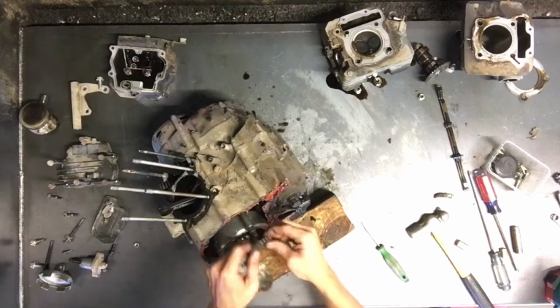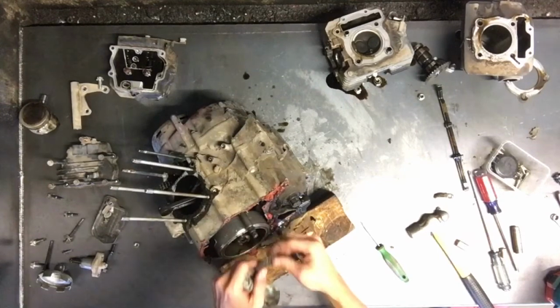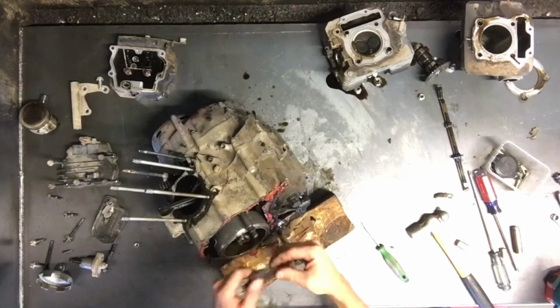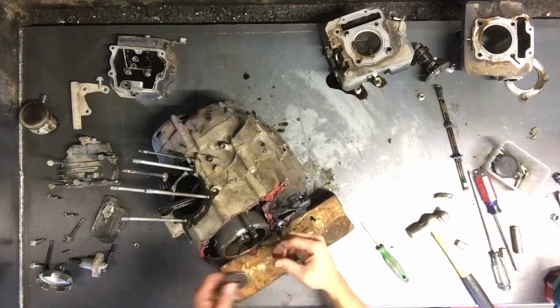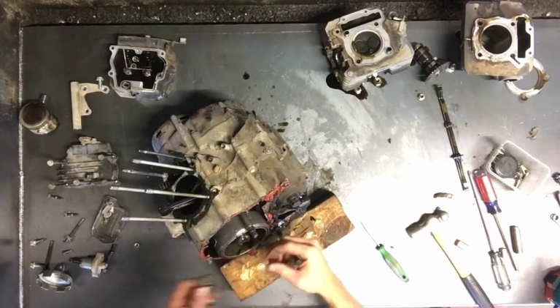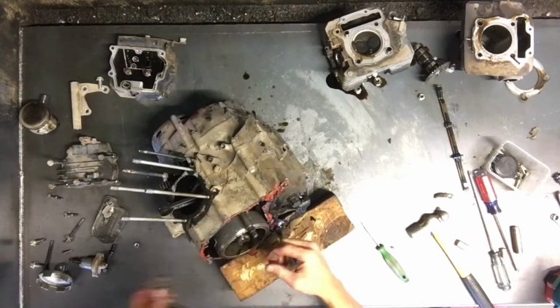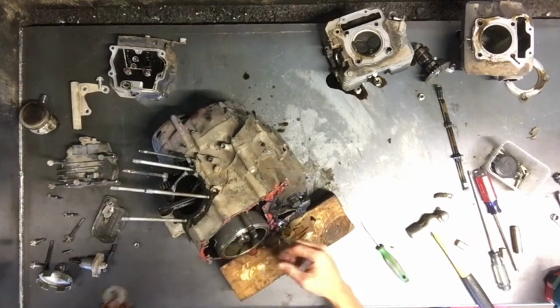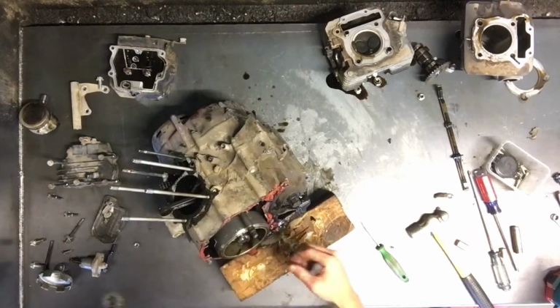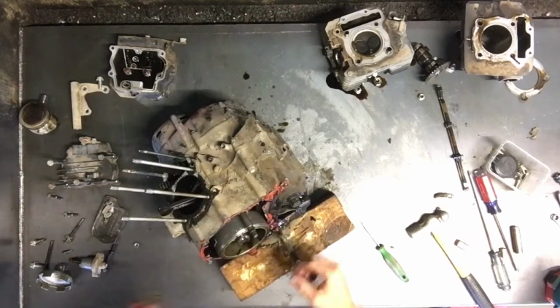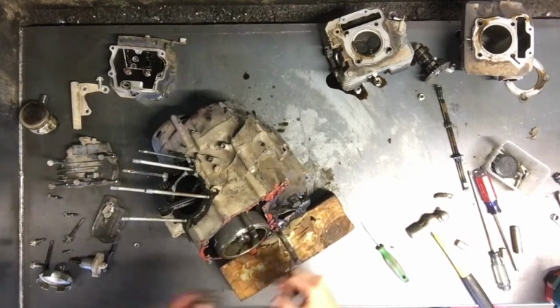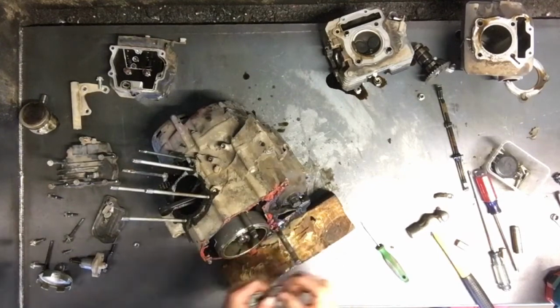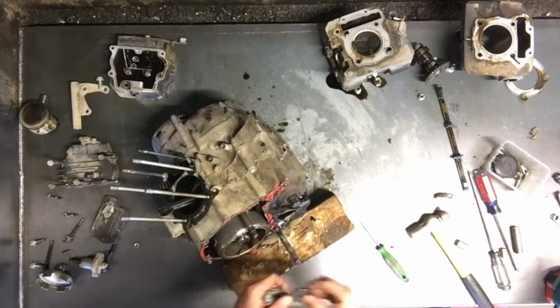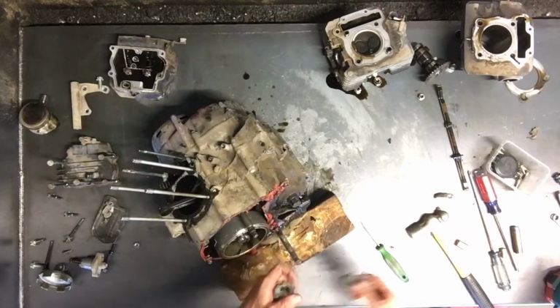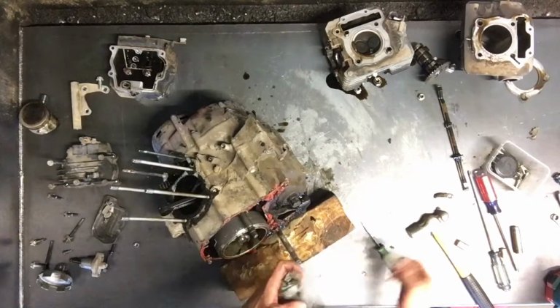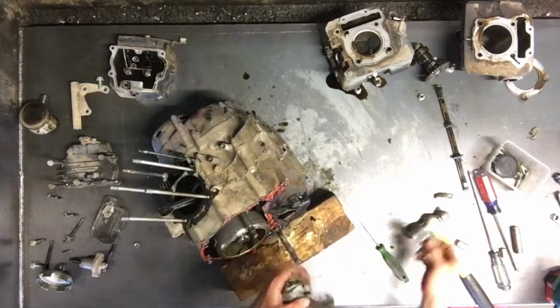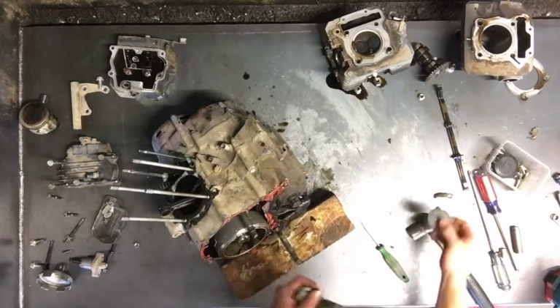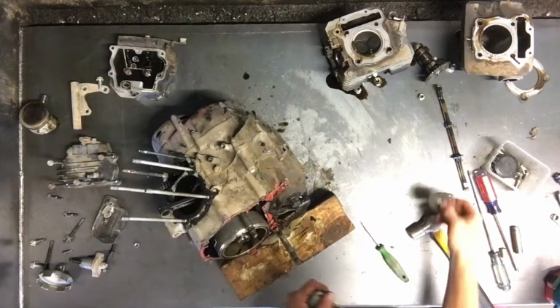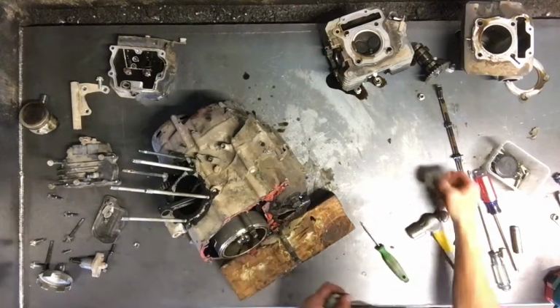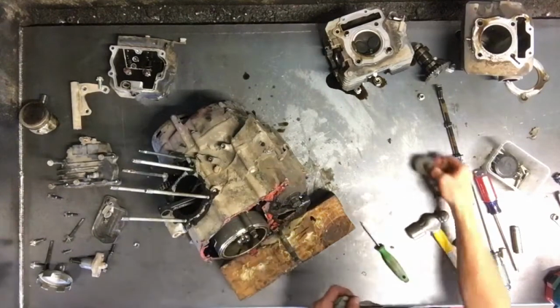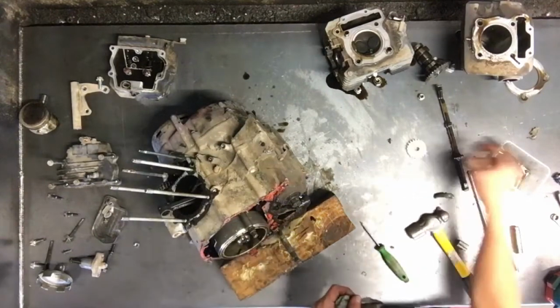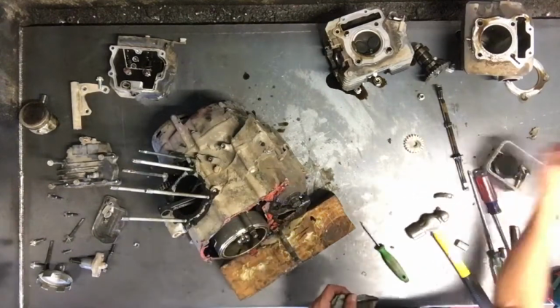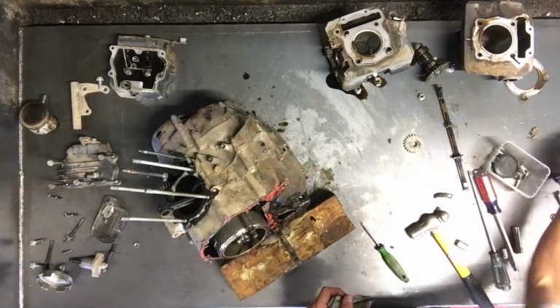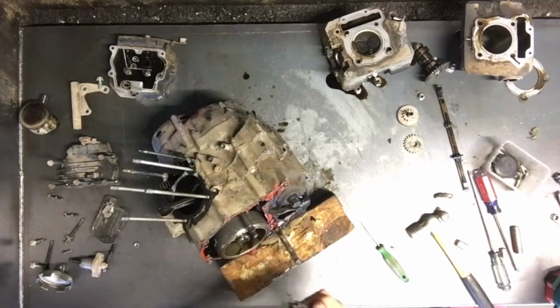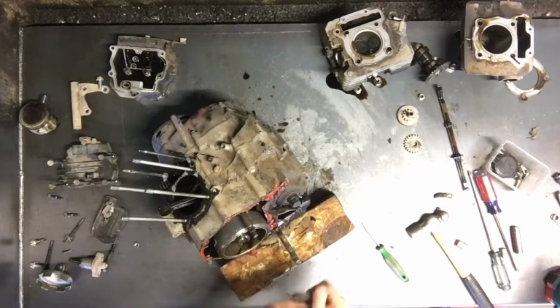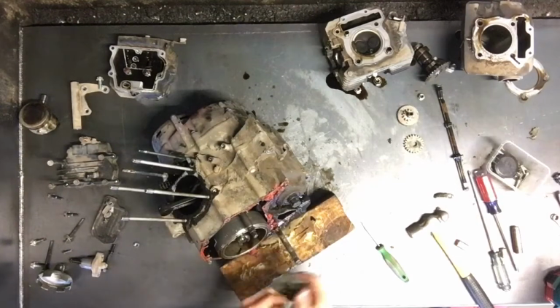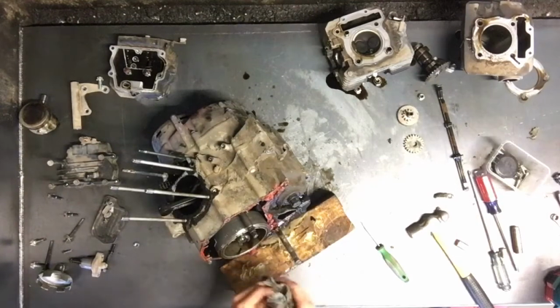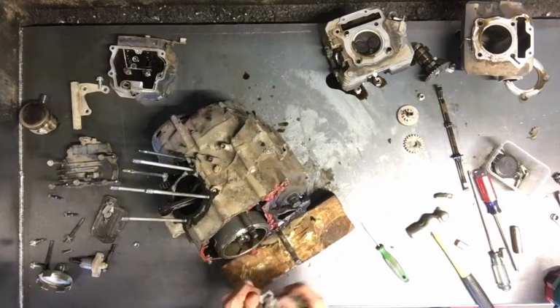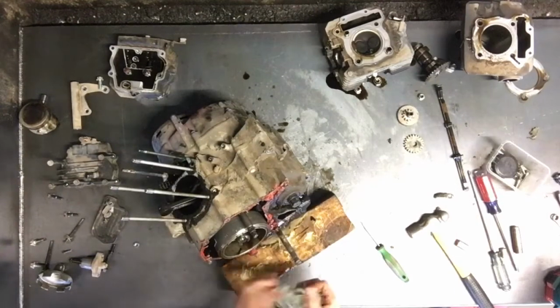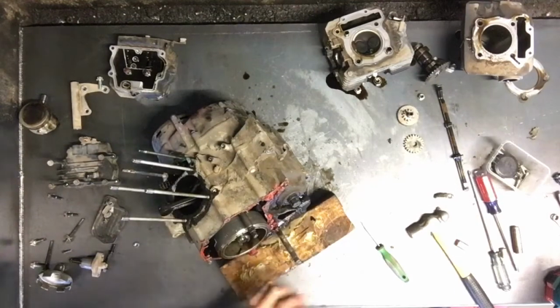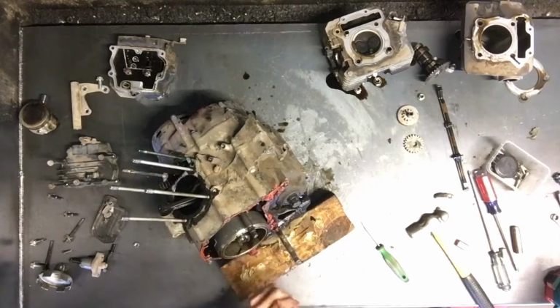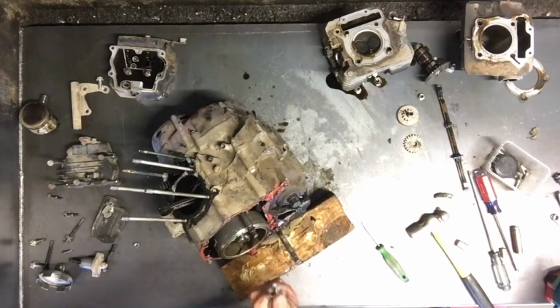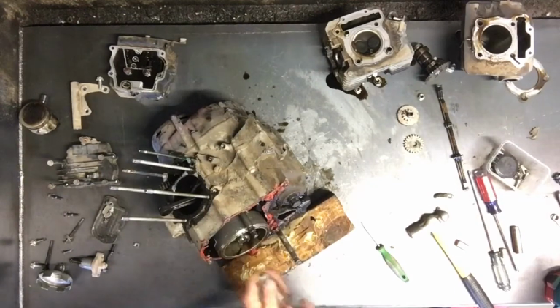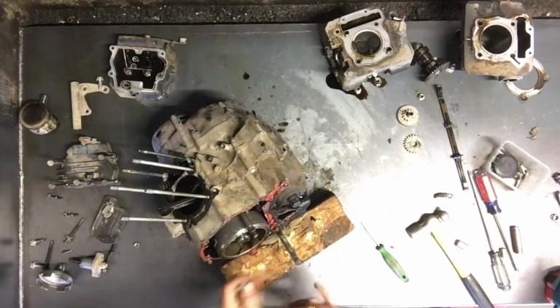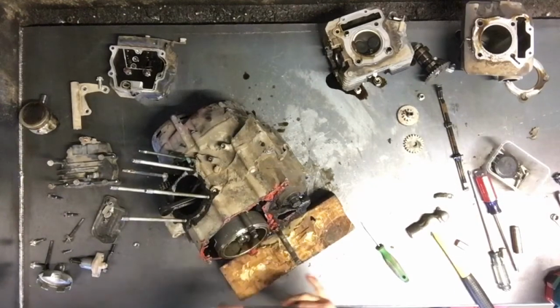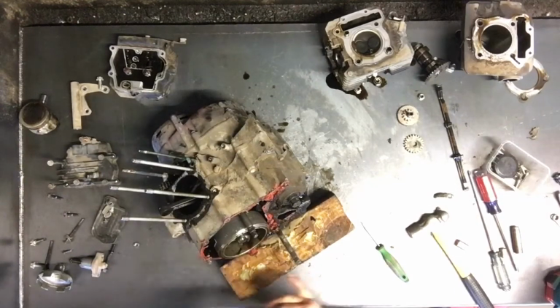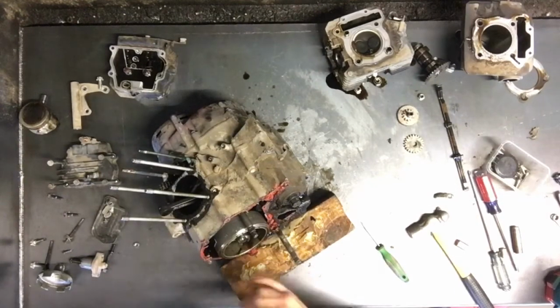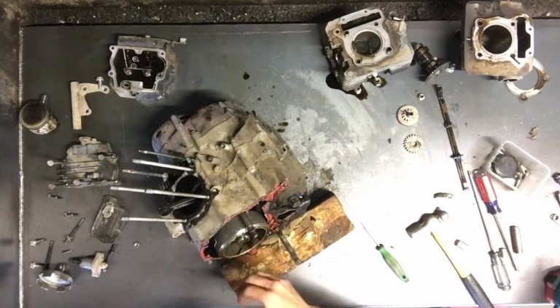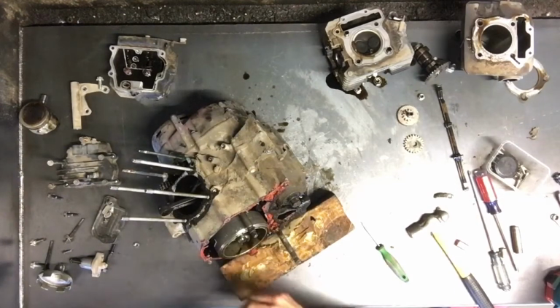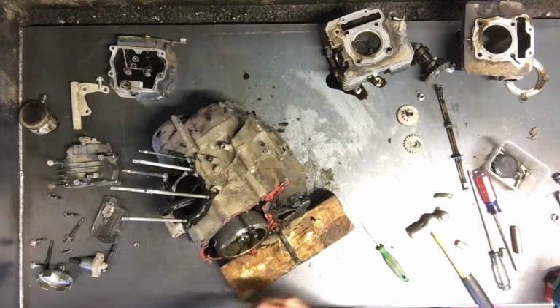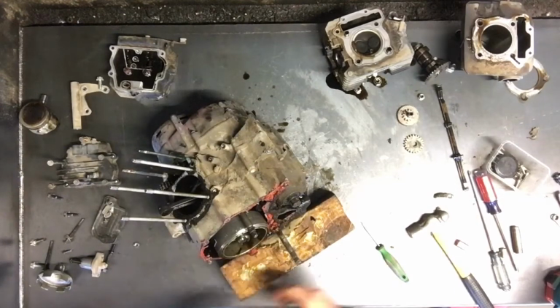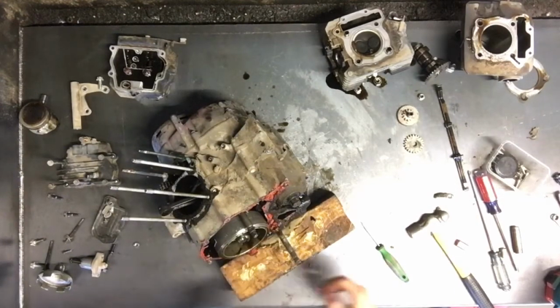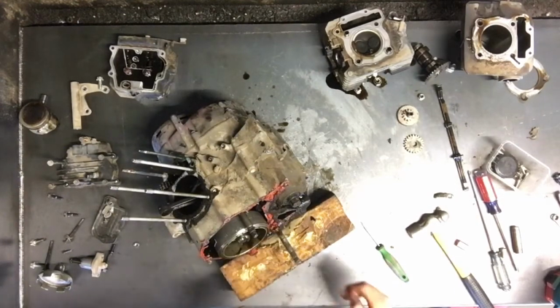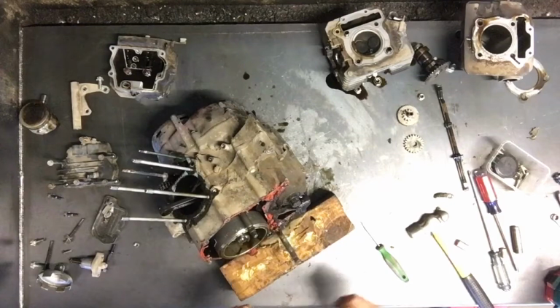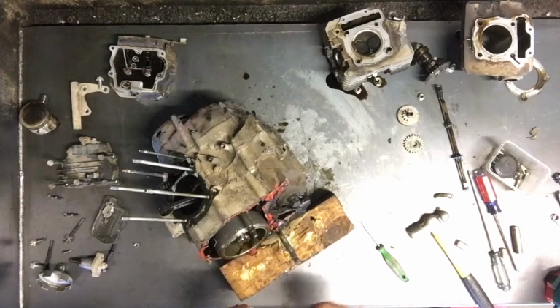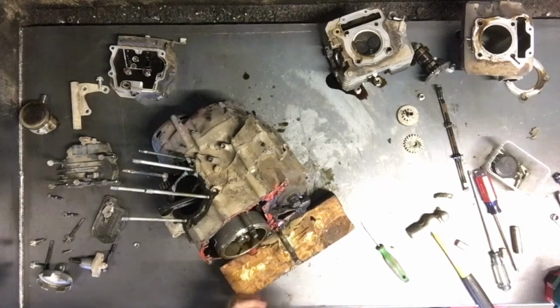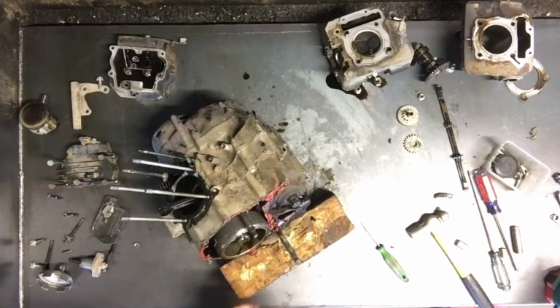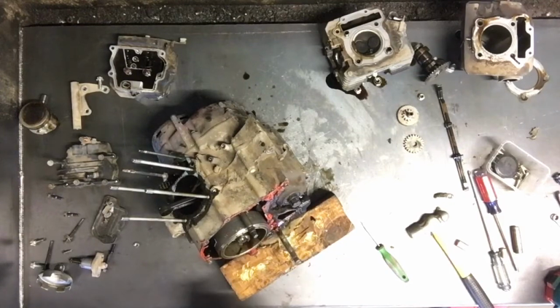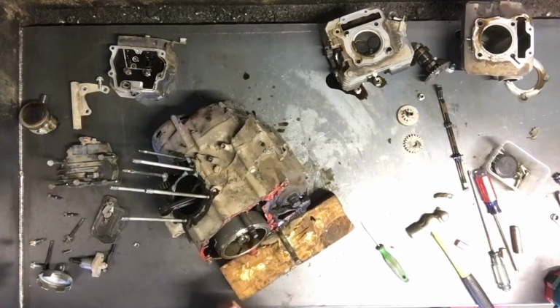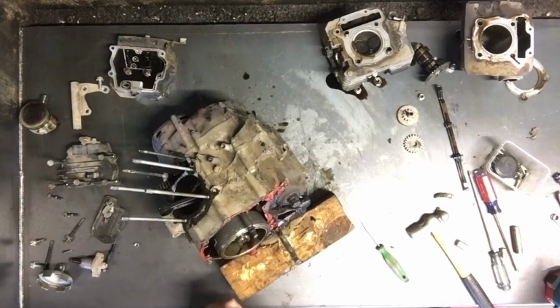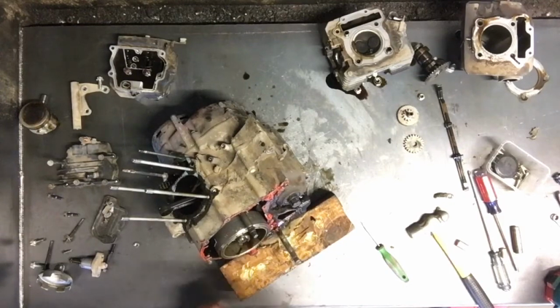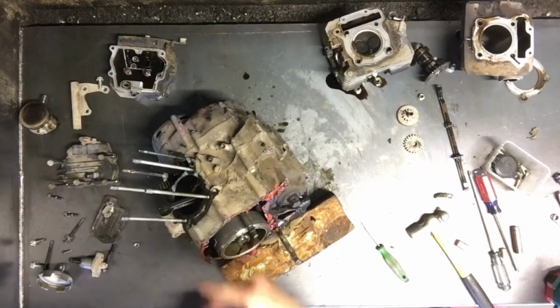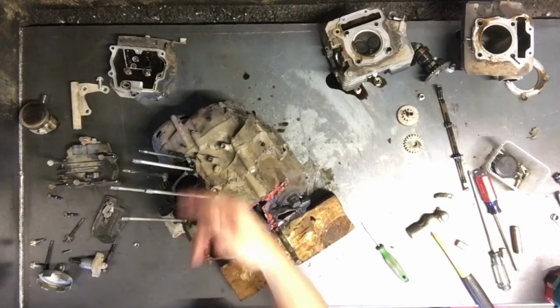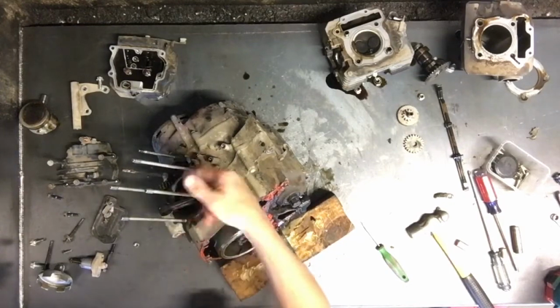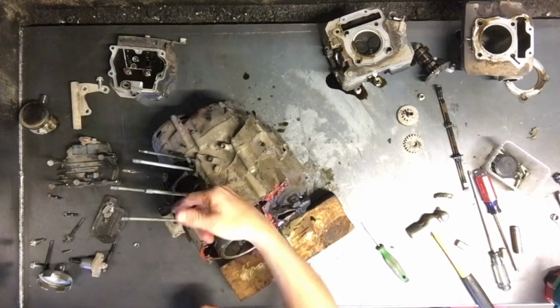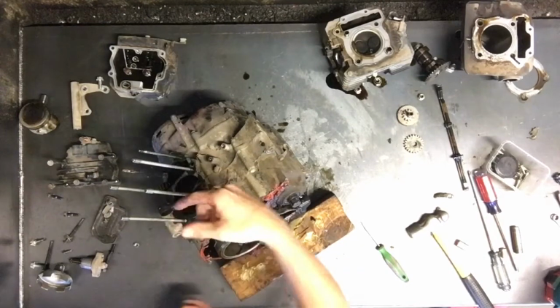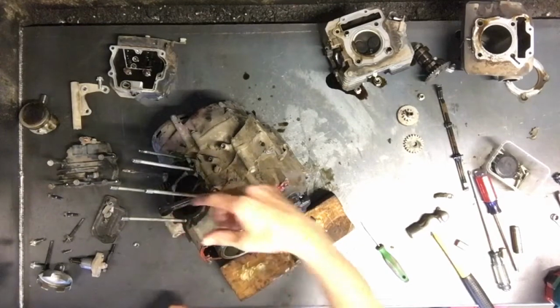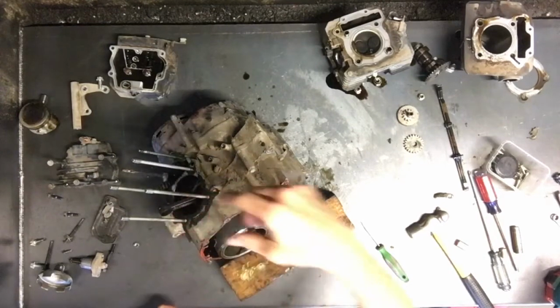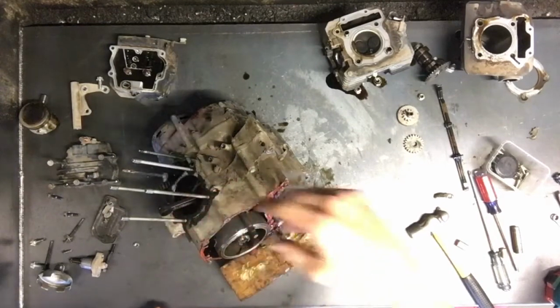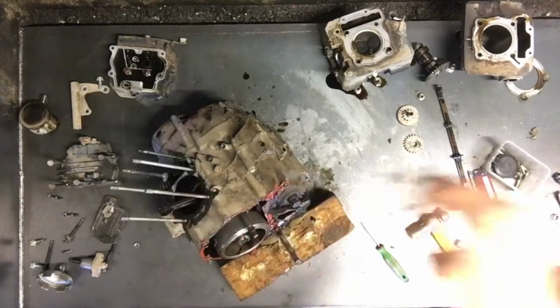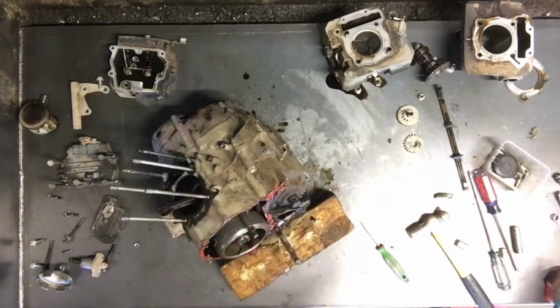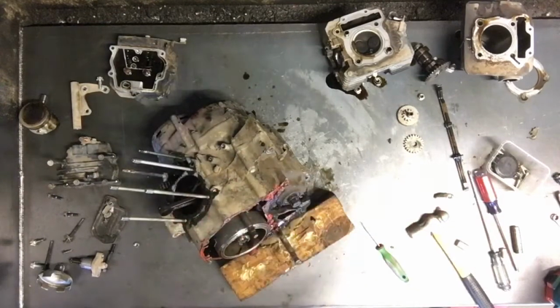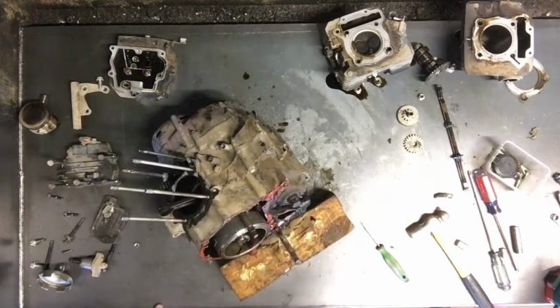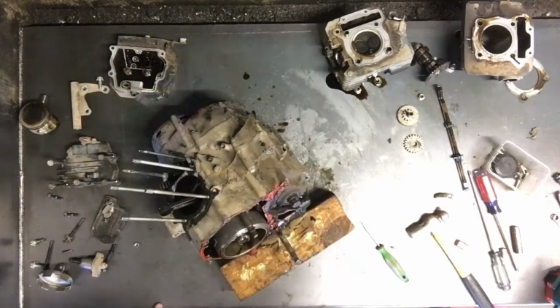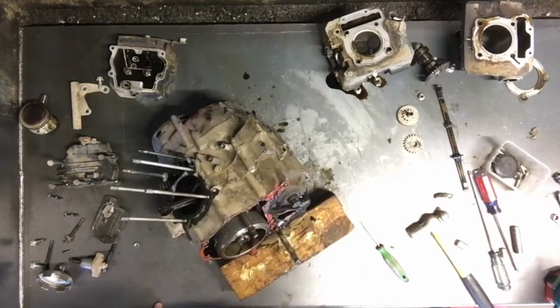We'll pull this gear off, and then we will pull the flywheel off. Go to the other side and pull the clutches off.